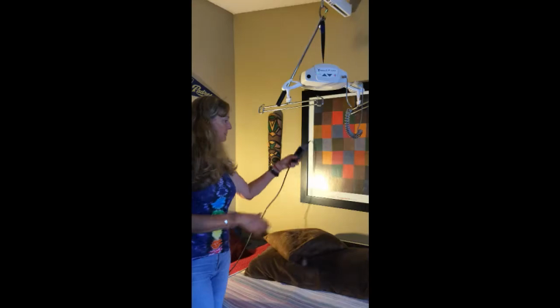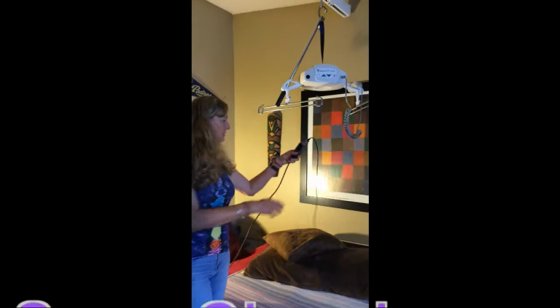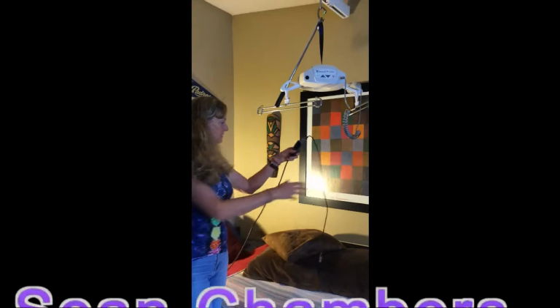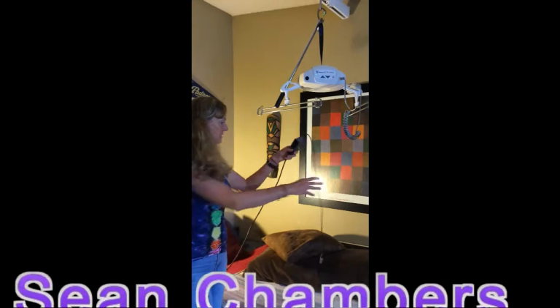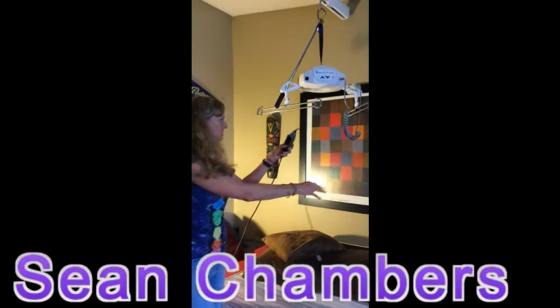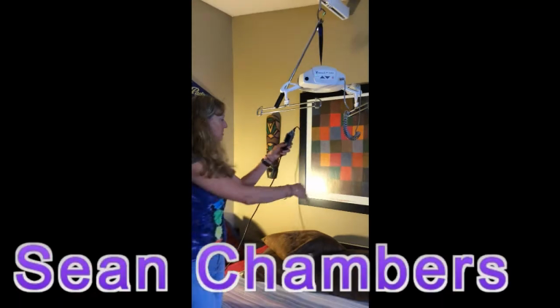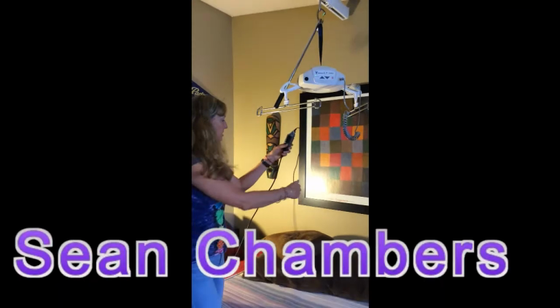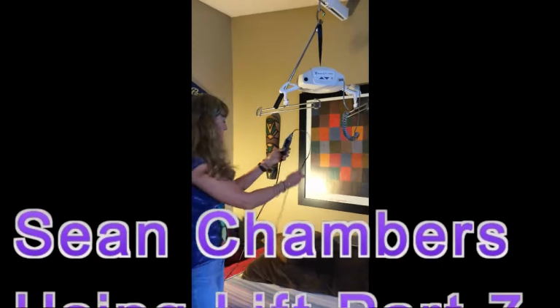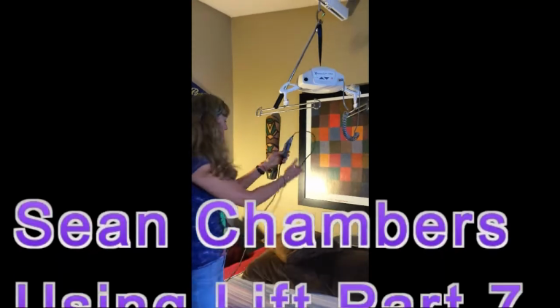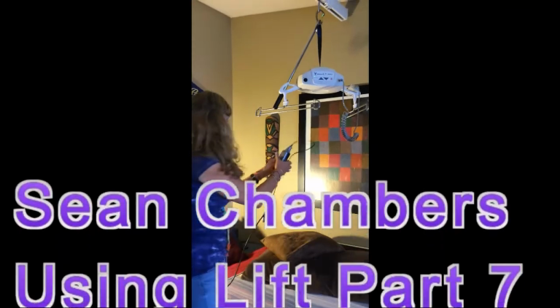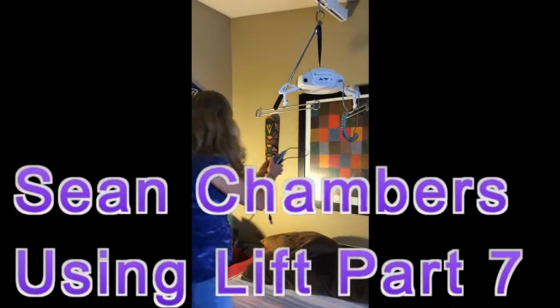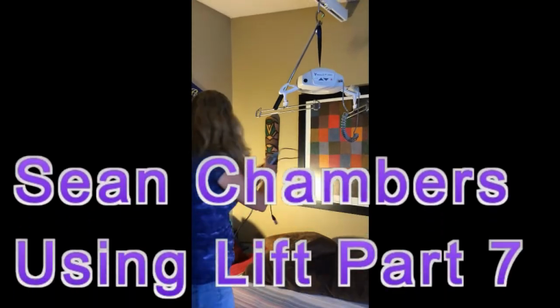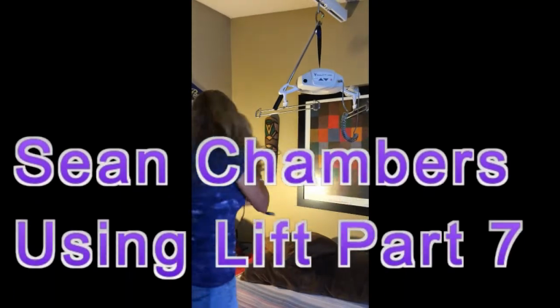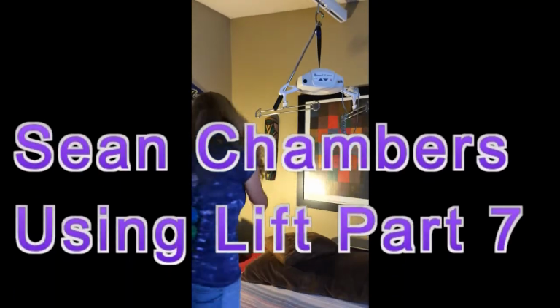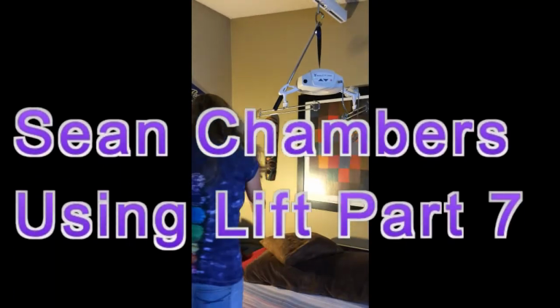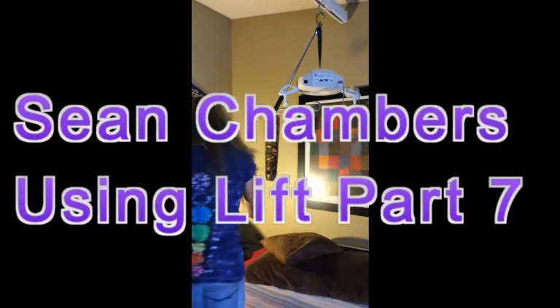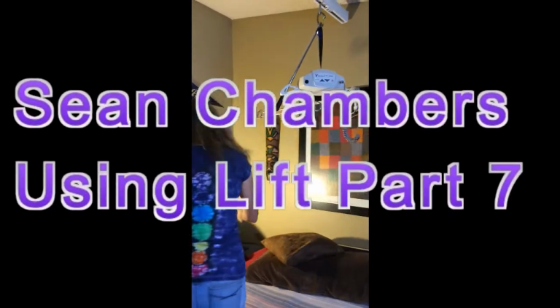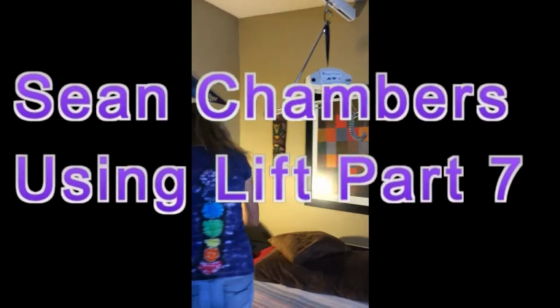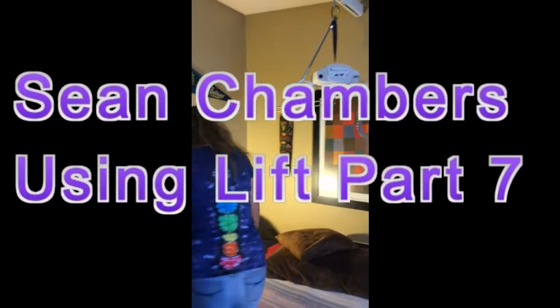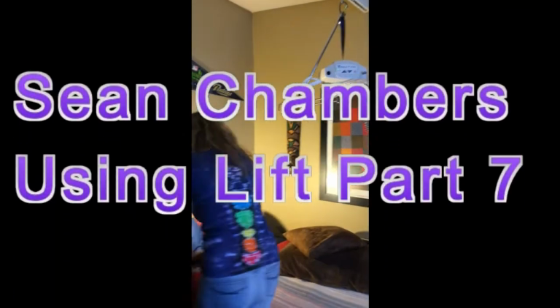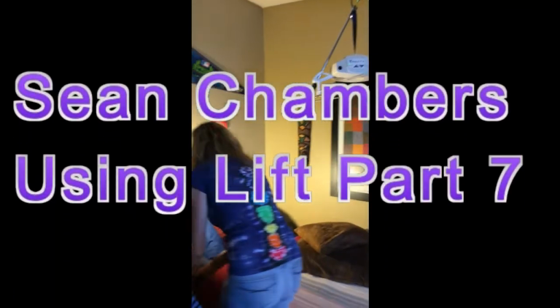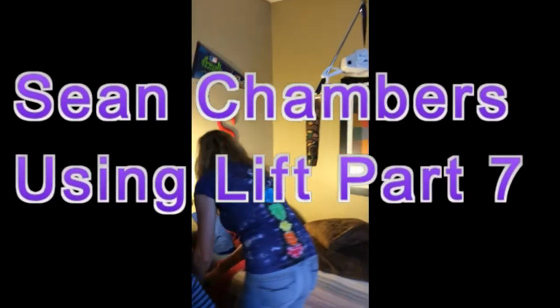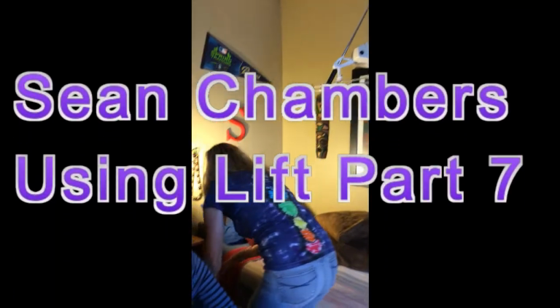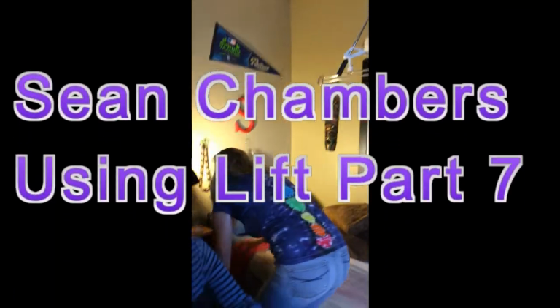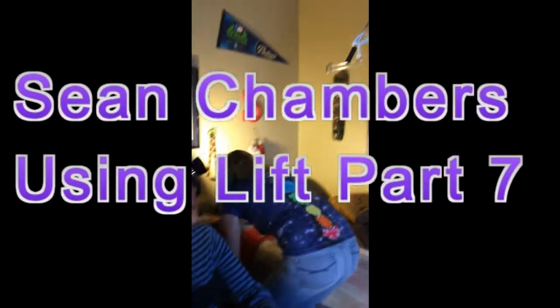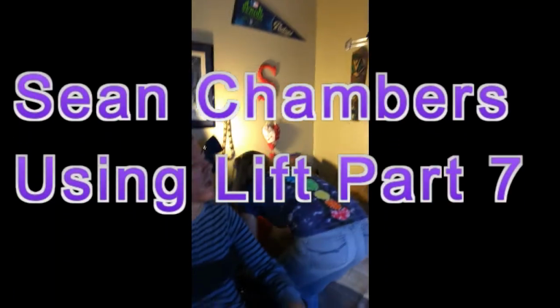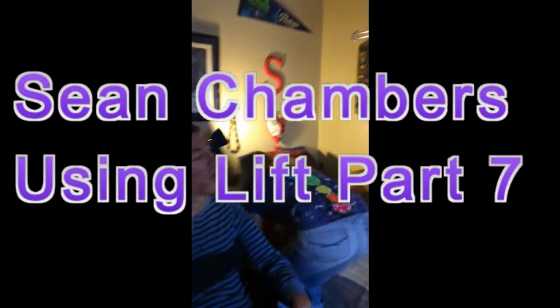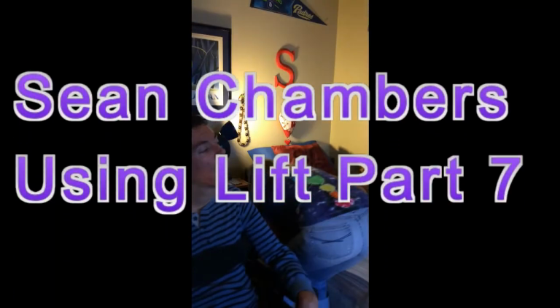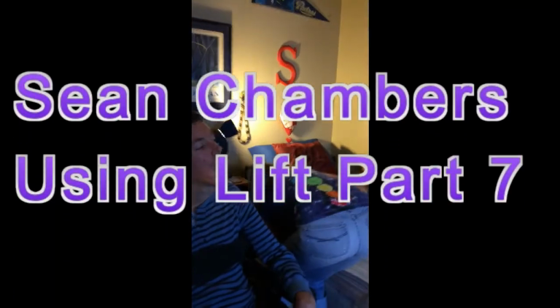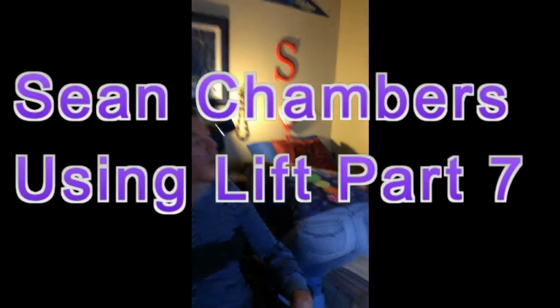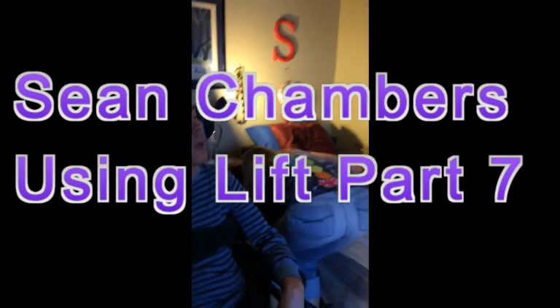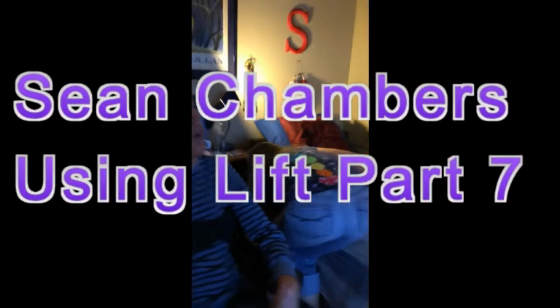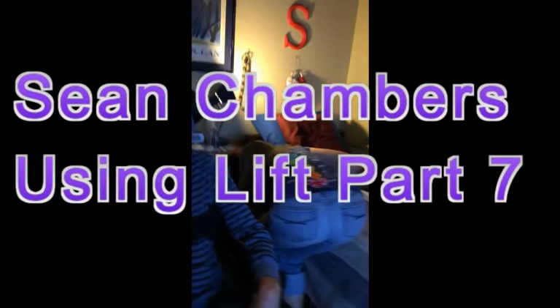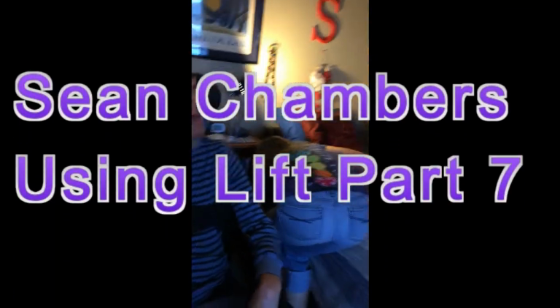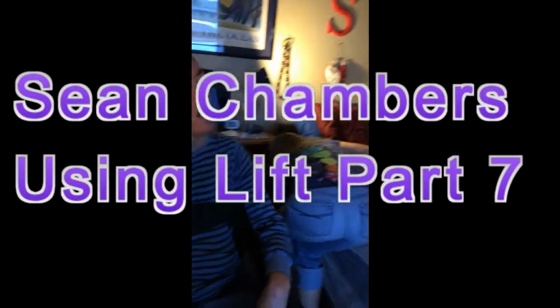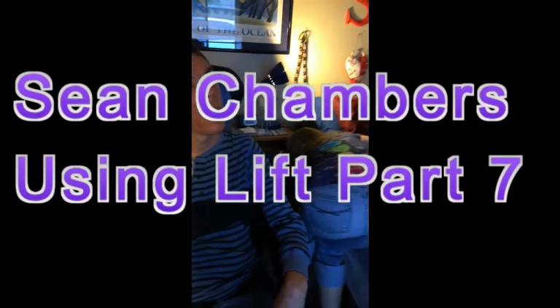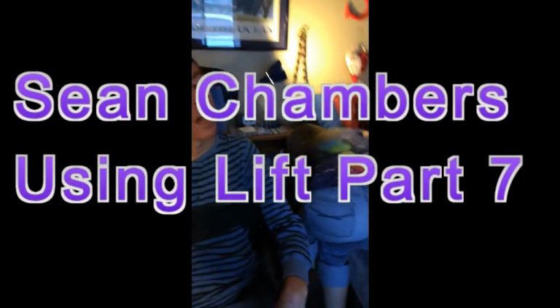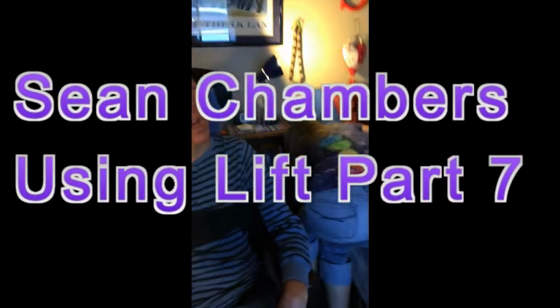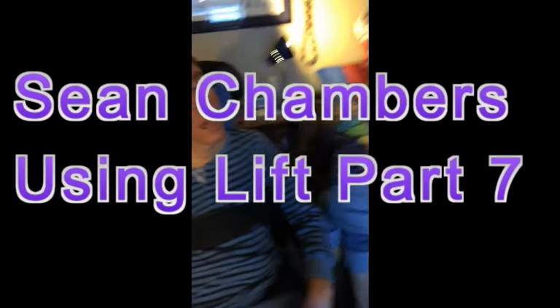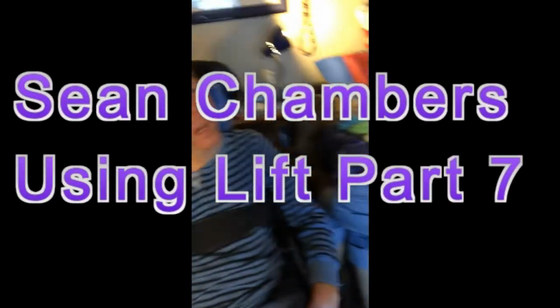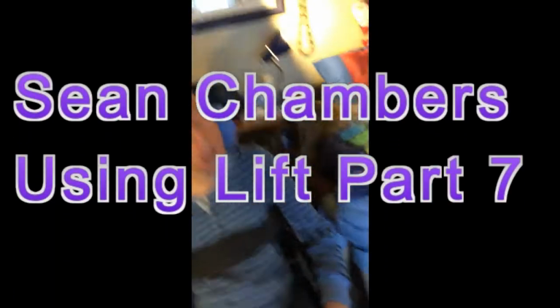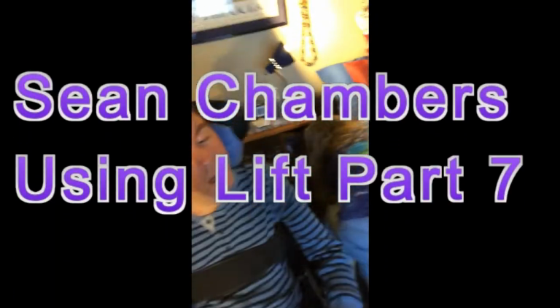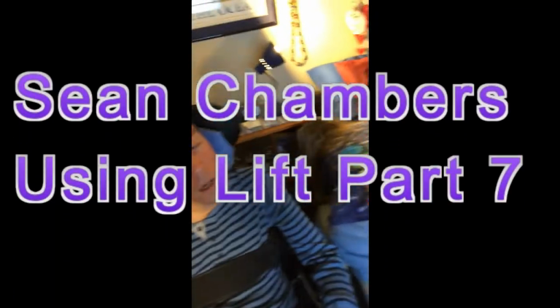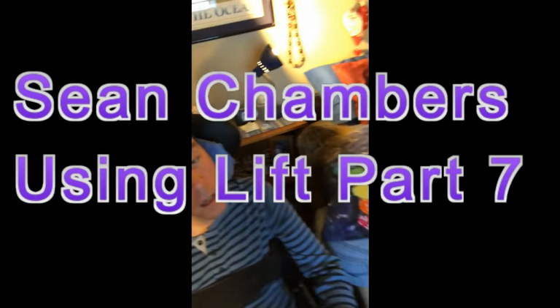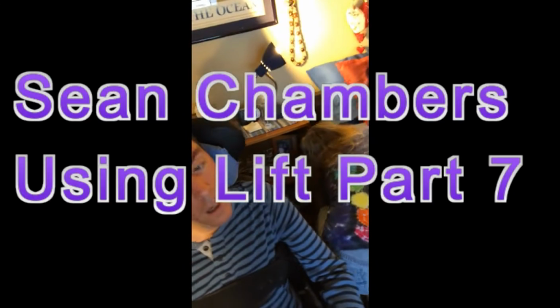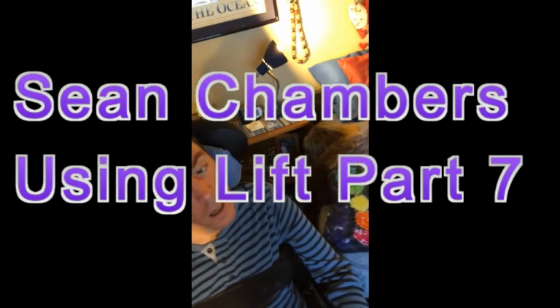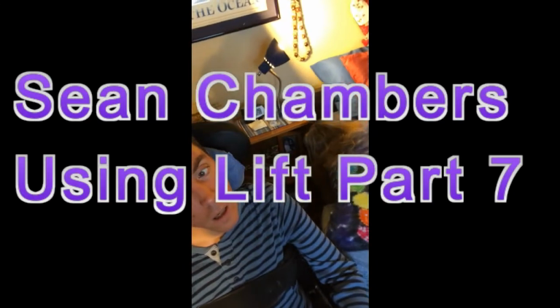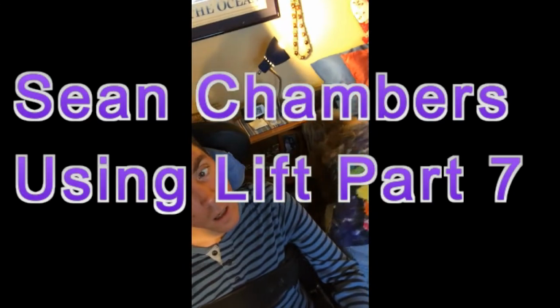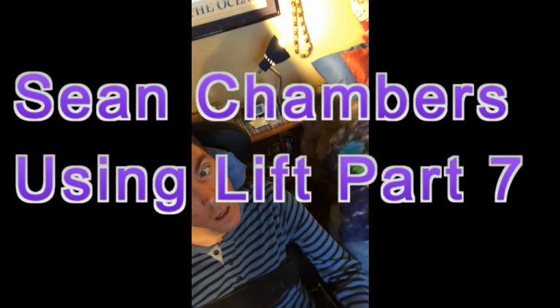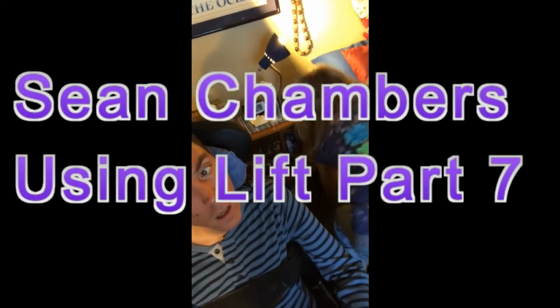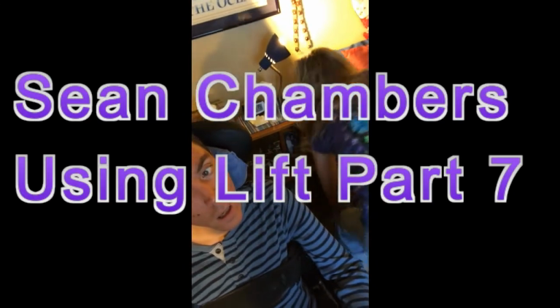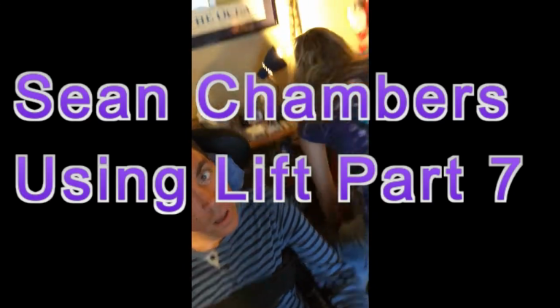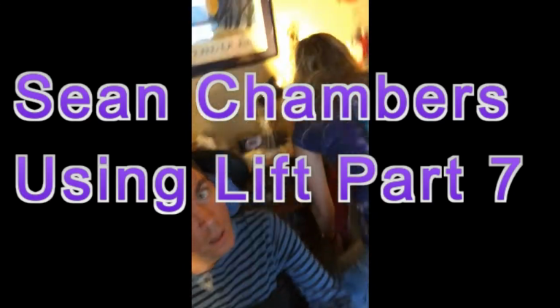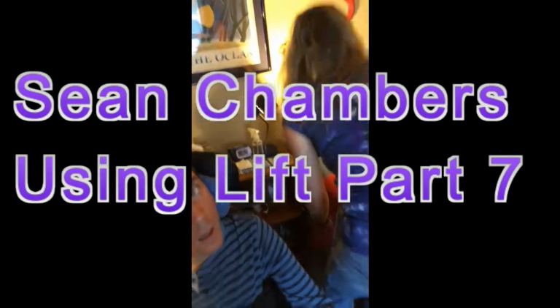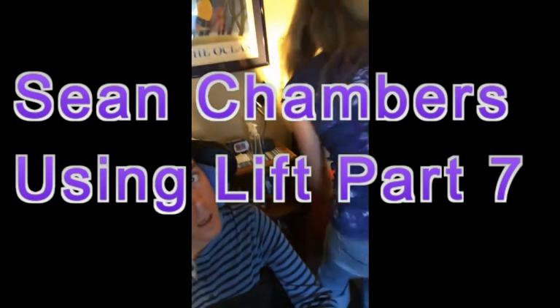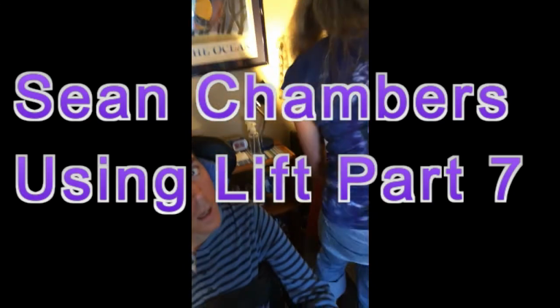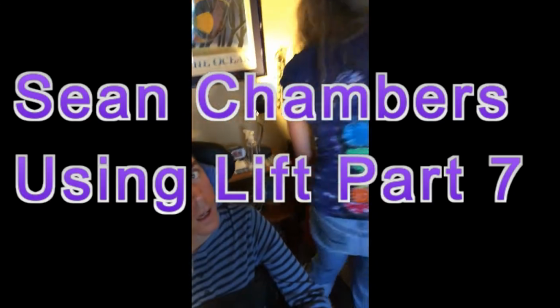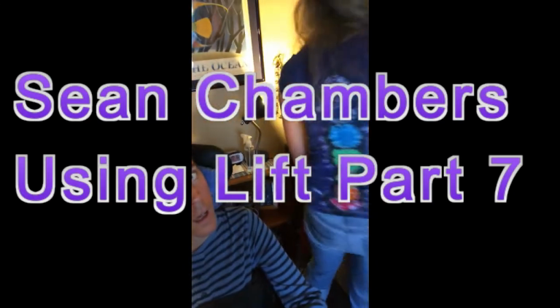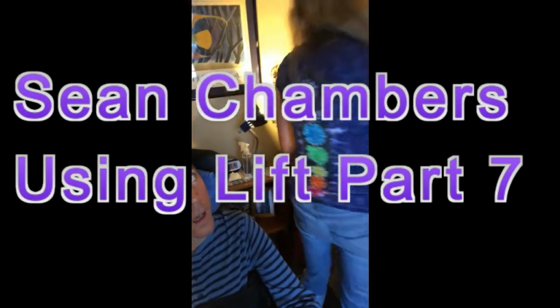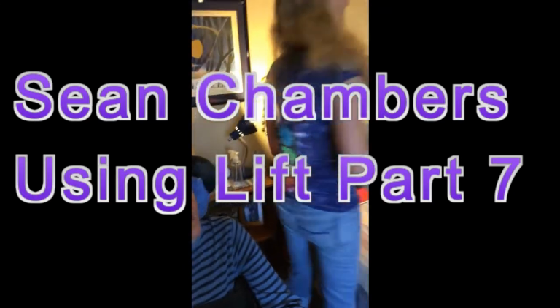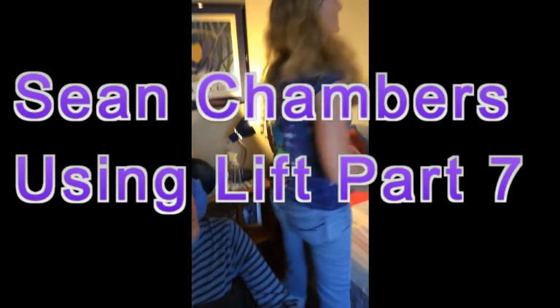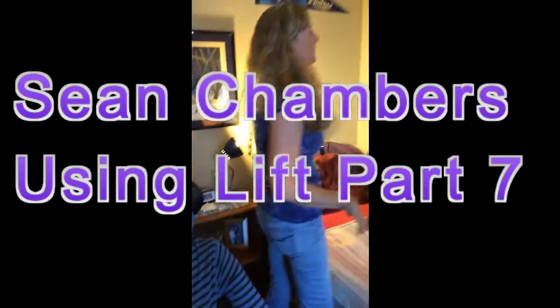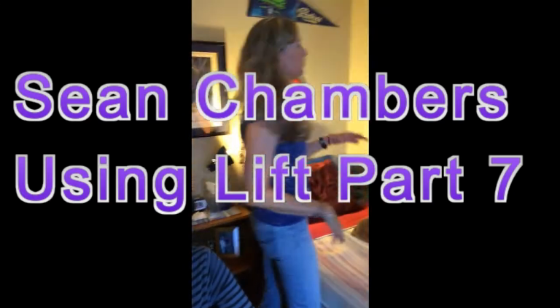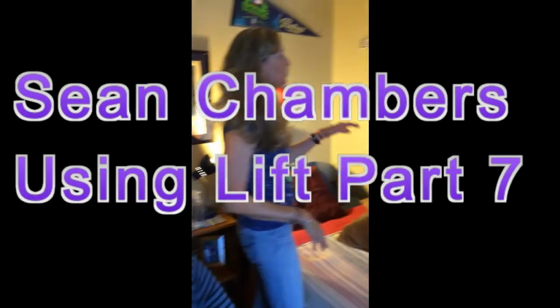So when you're done charging, make sure you tuck this under the bed, really far out of the way, so it's not going to get tangled up in somebody's feet.